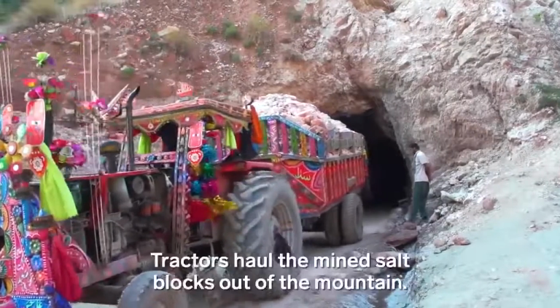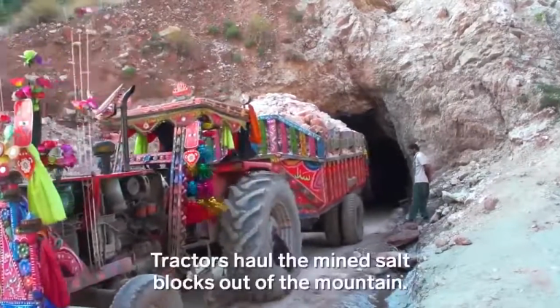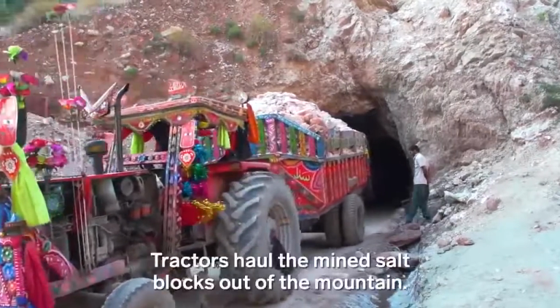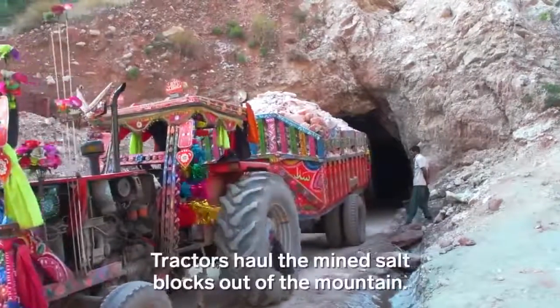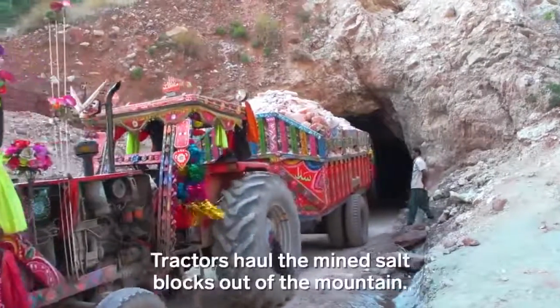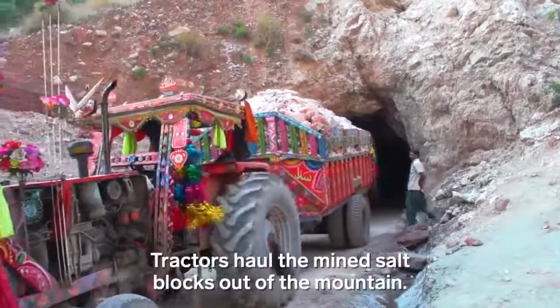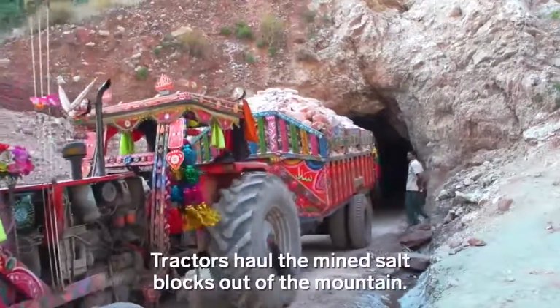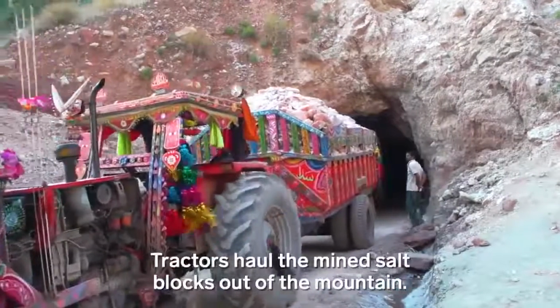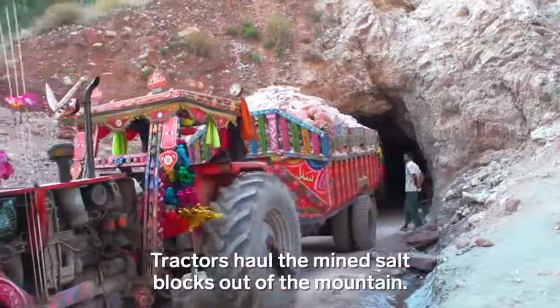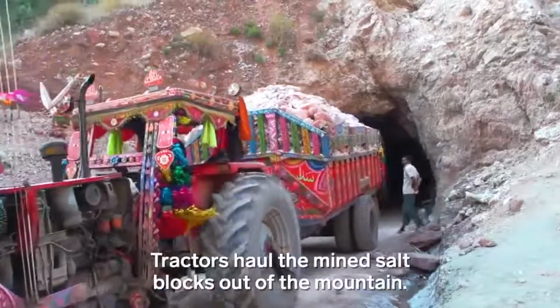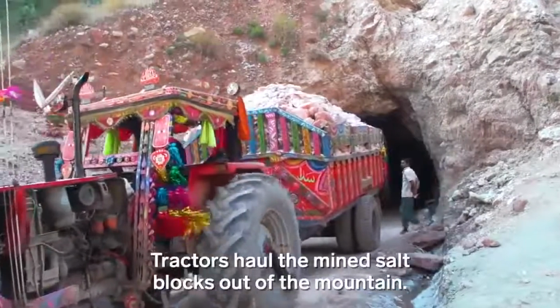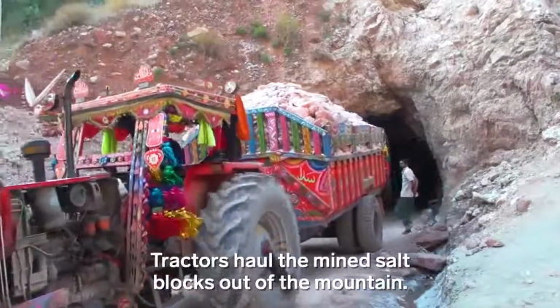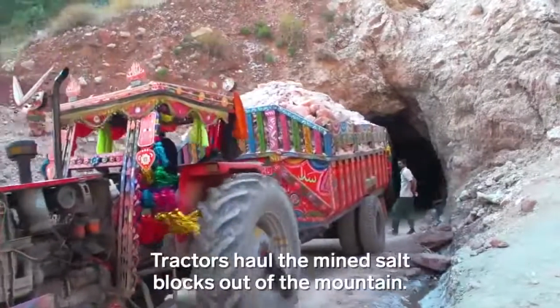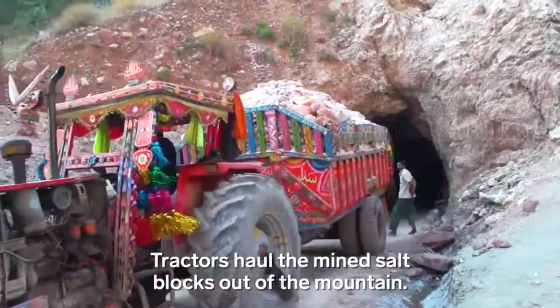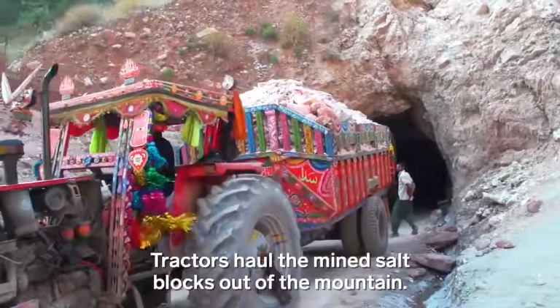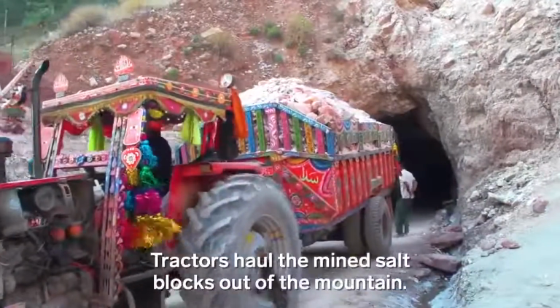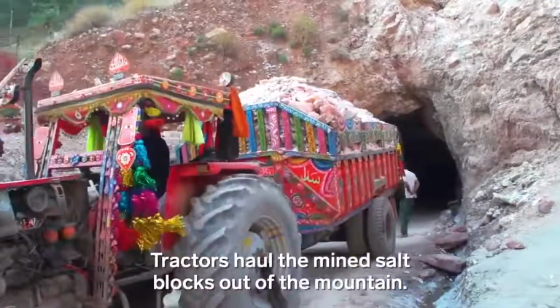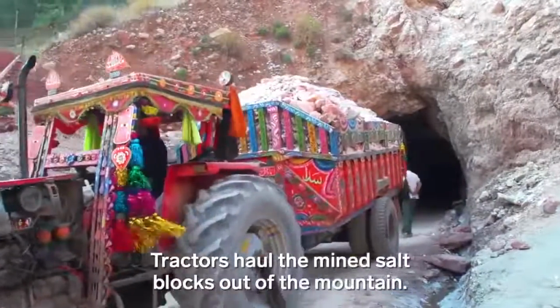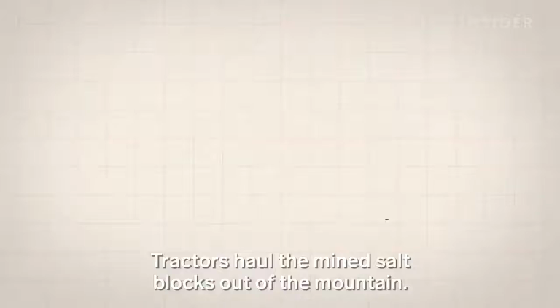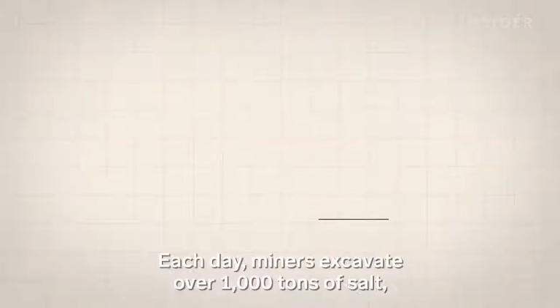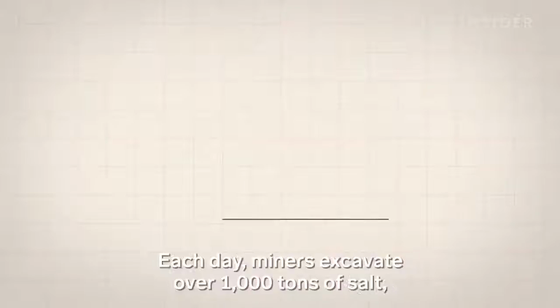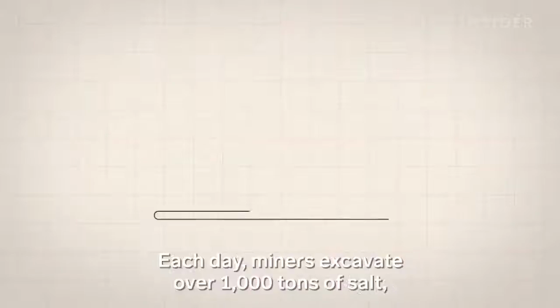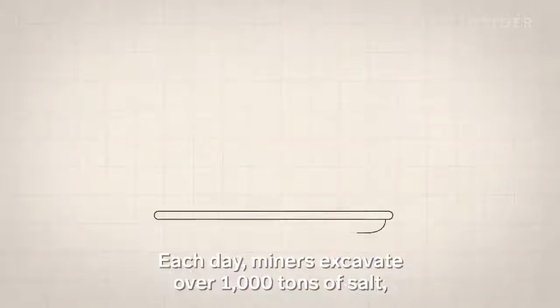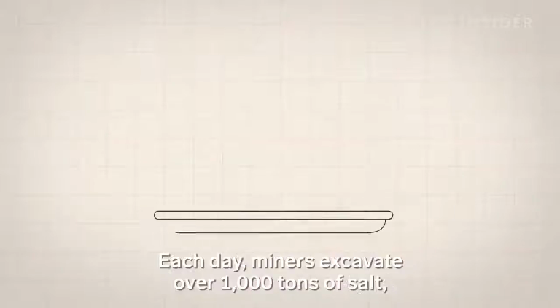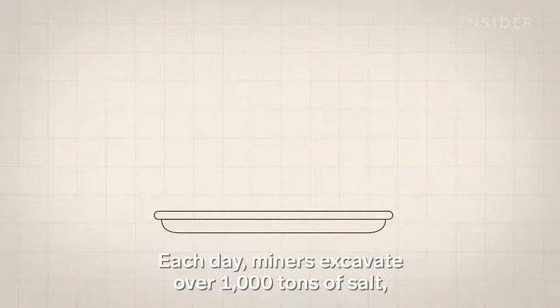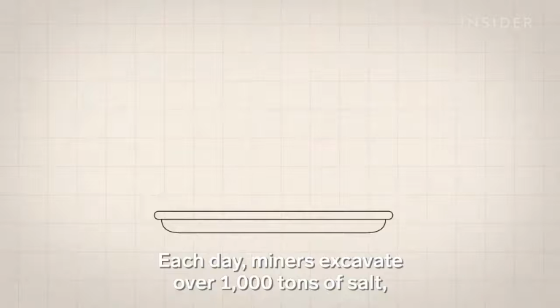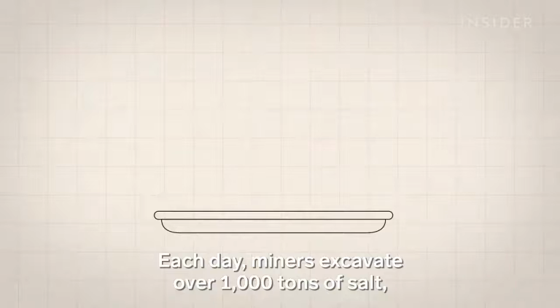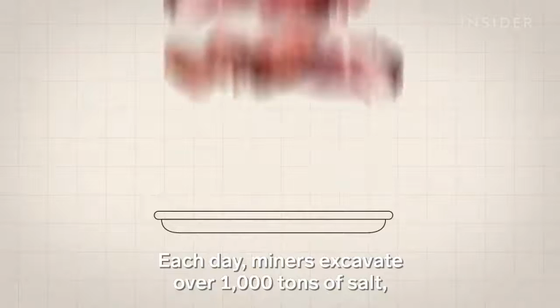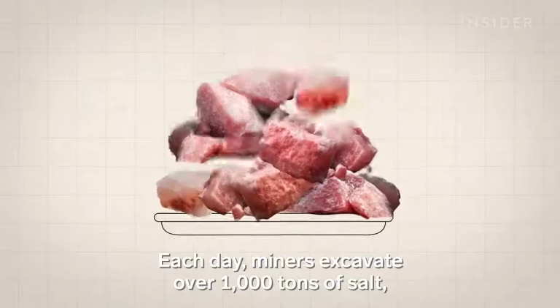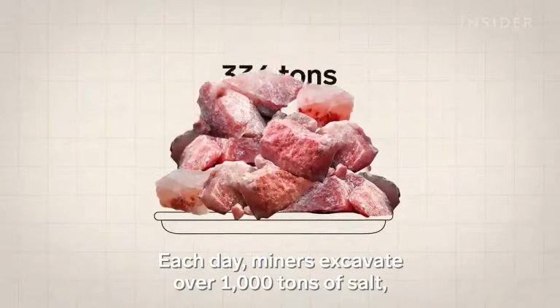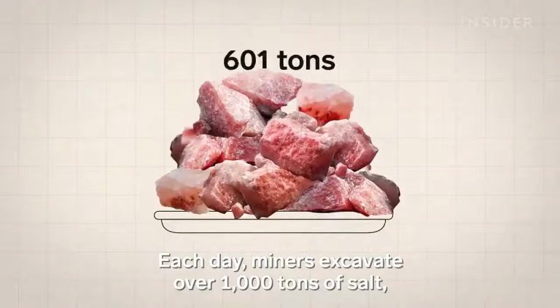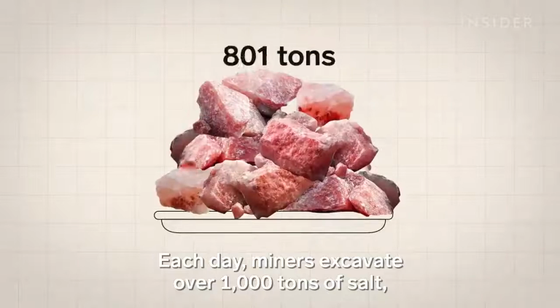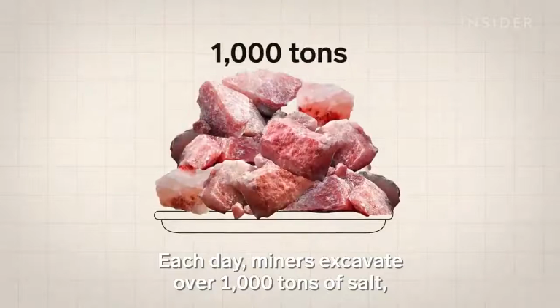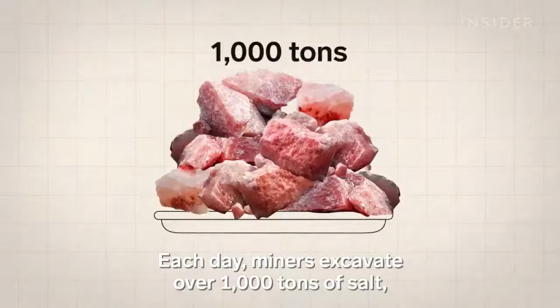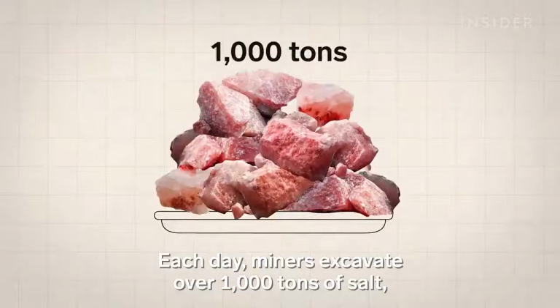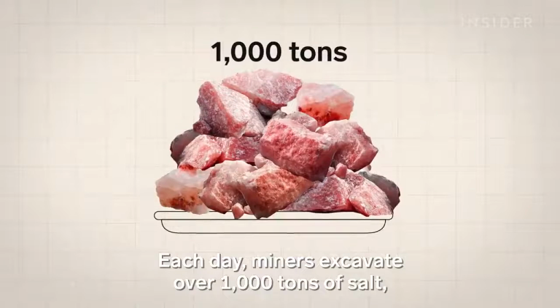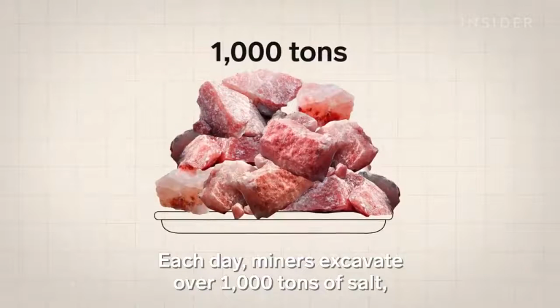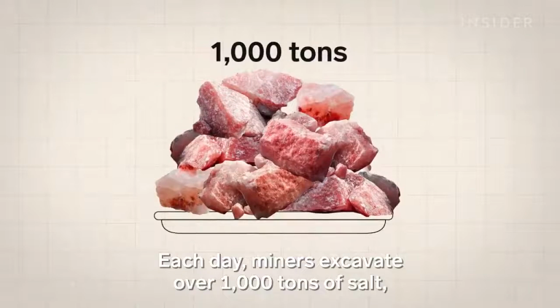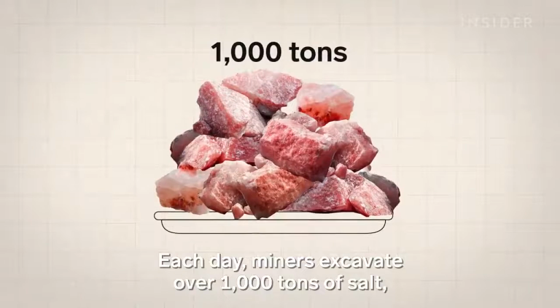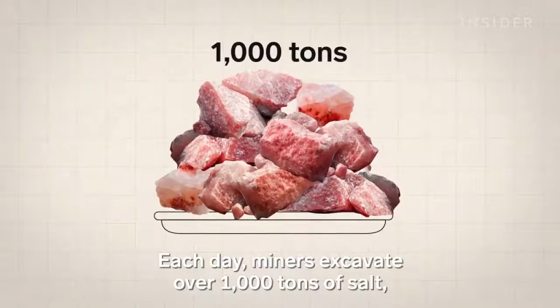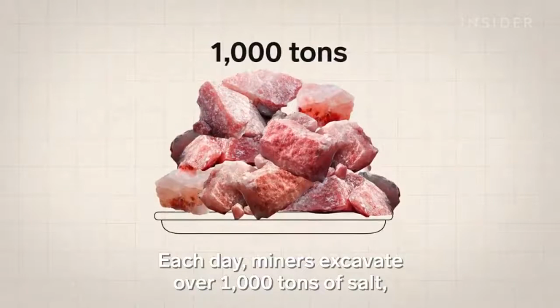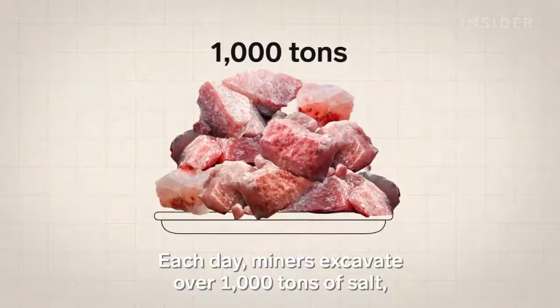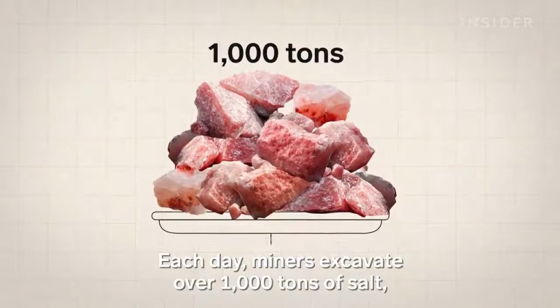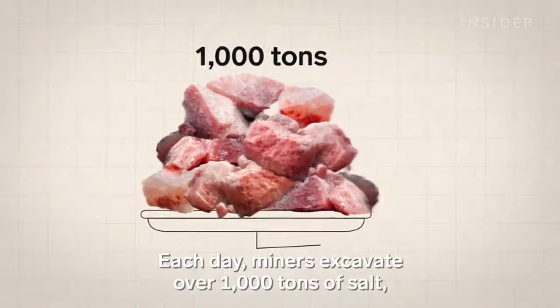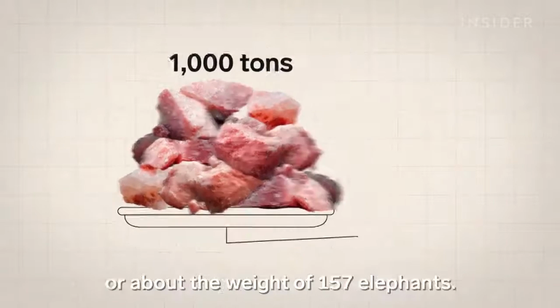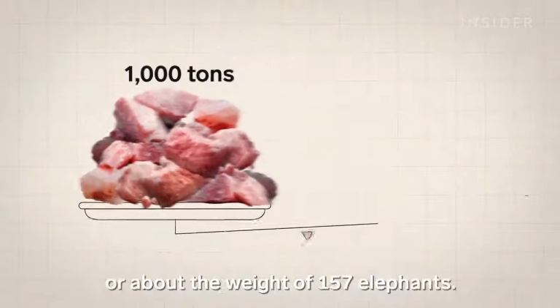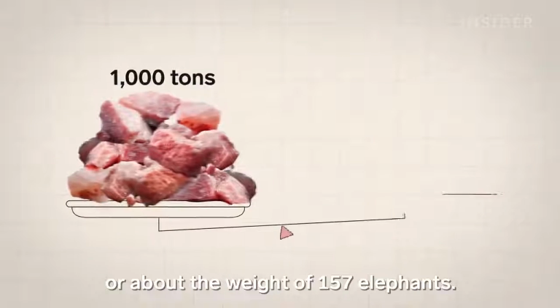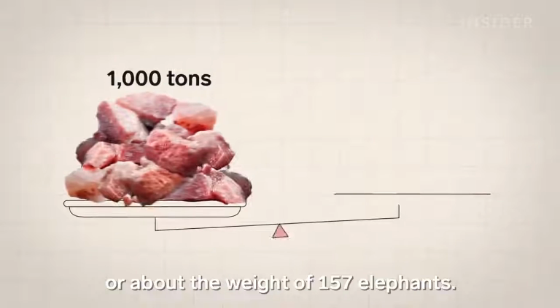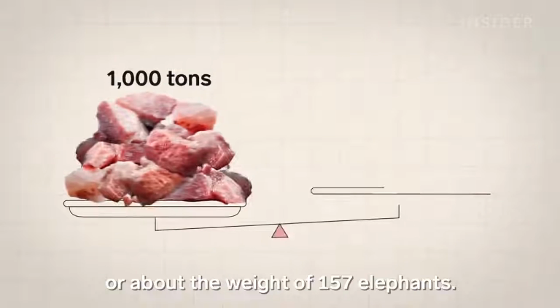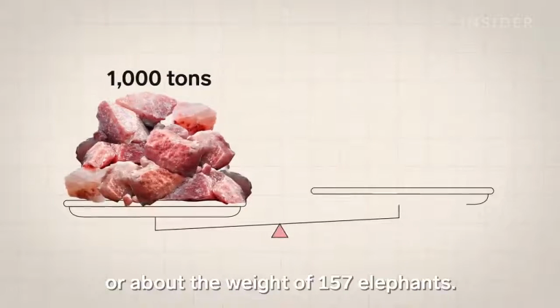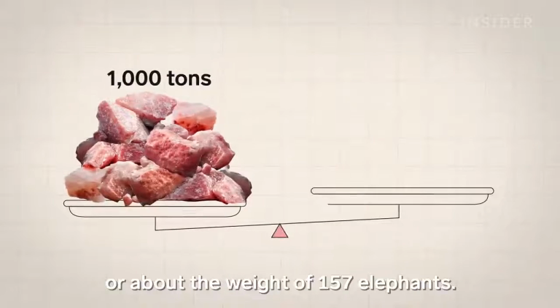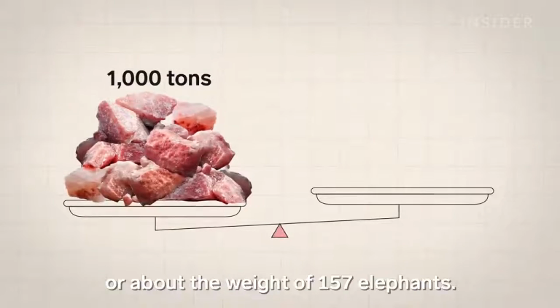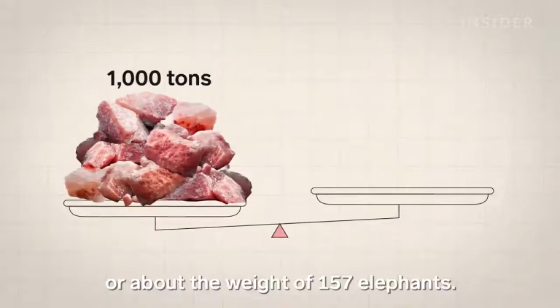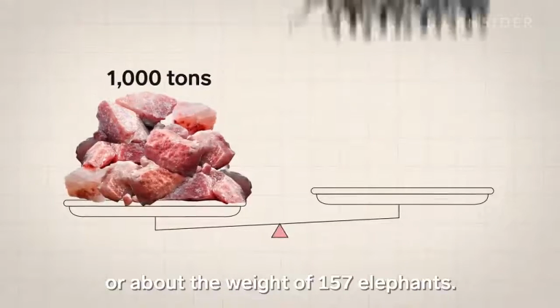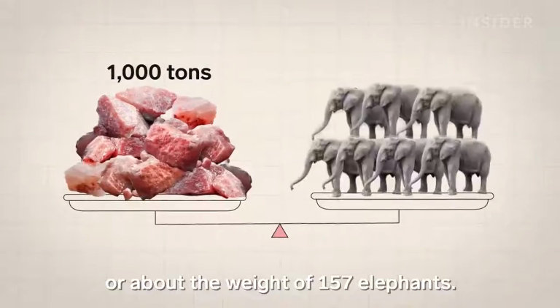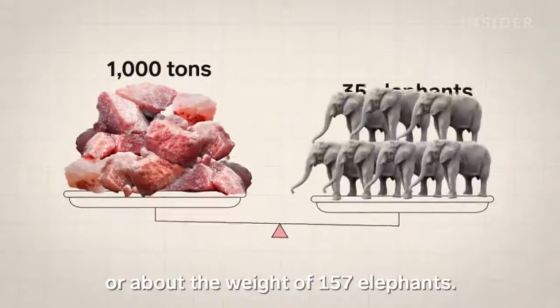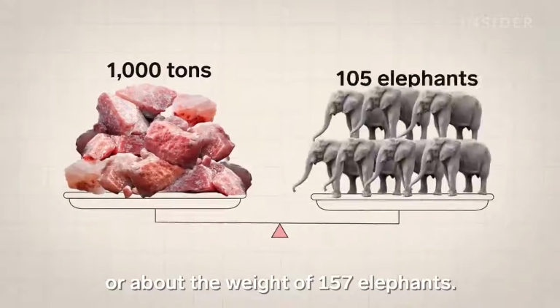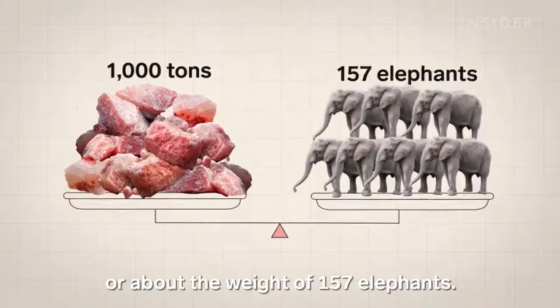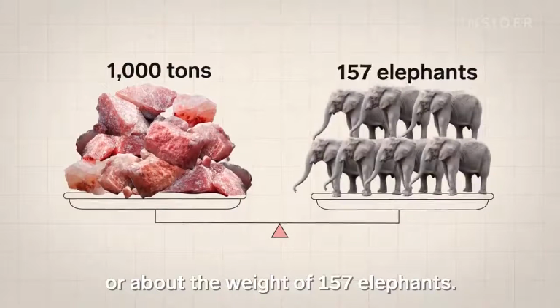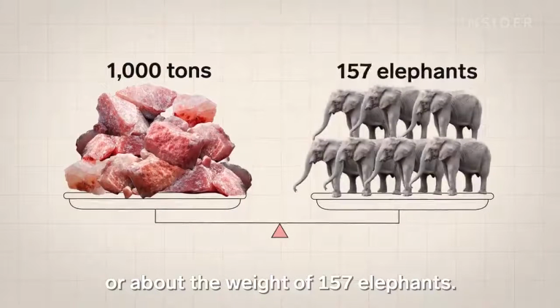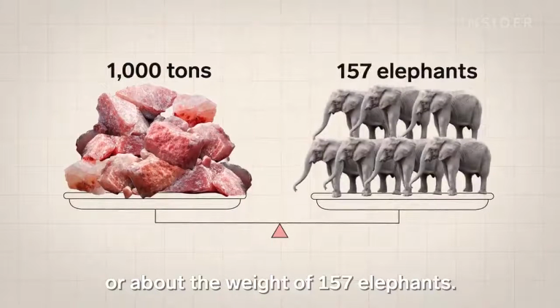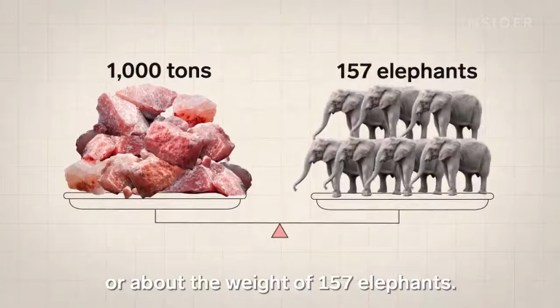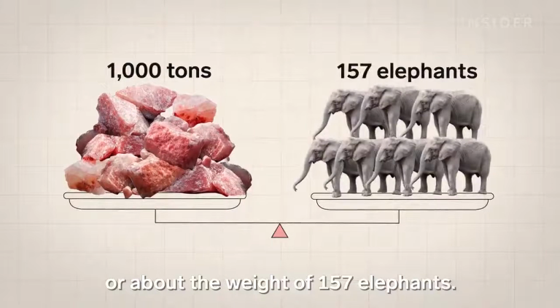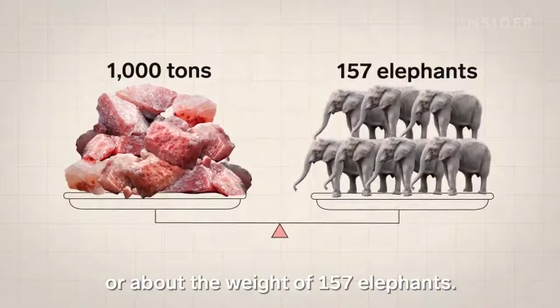Tractors haul the mined salt out of the mountain. Each day, miners excavate over 1,000 tons of salt — or about the weight of 157 elephants.